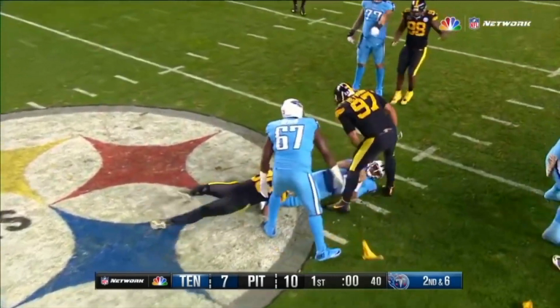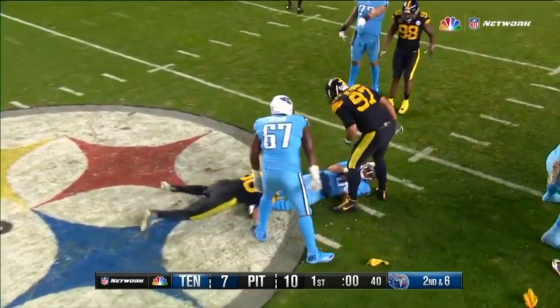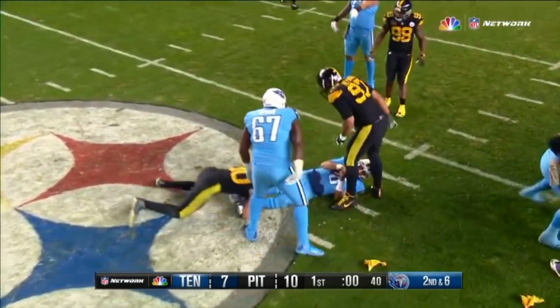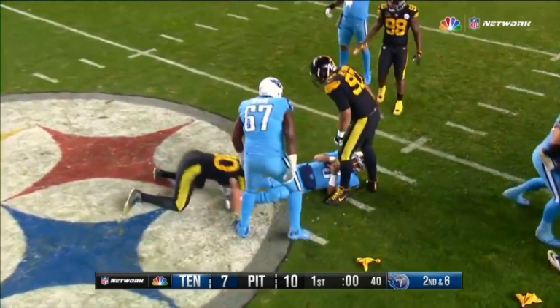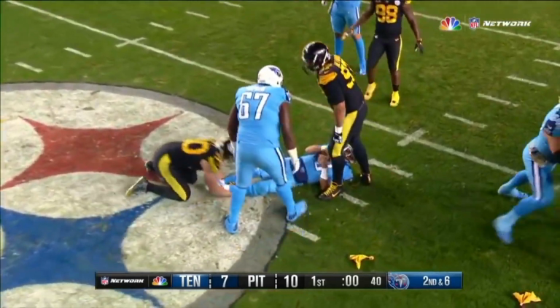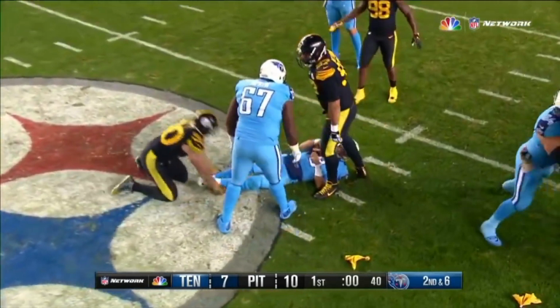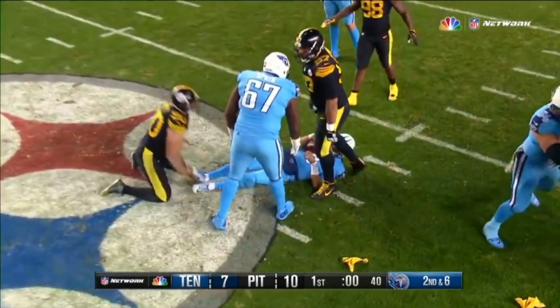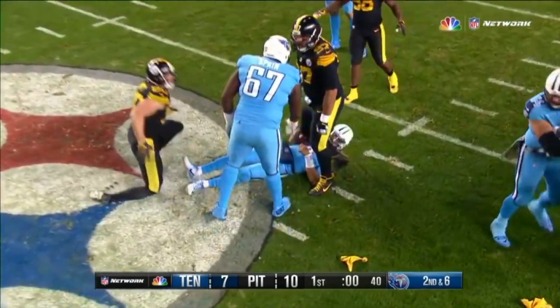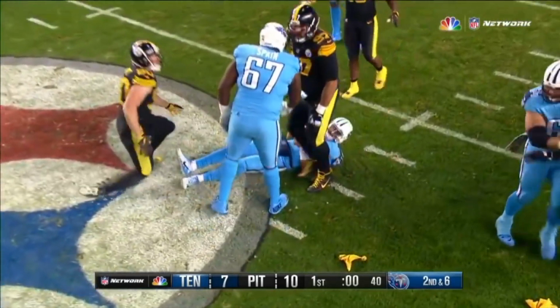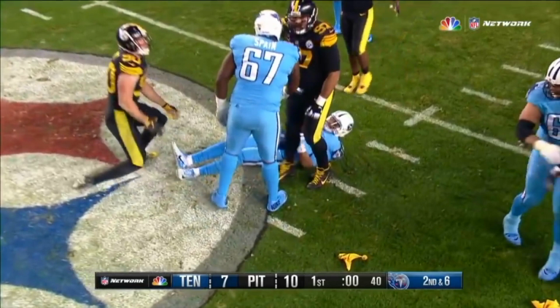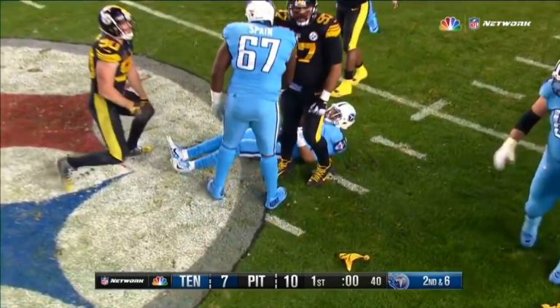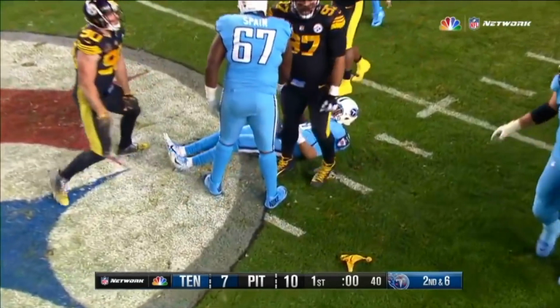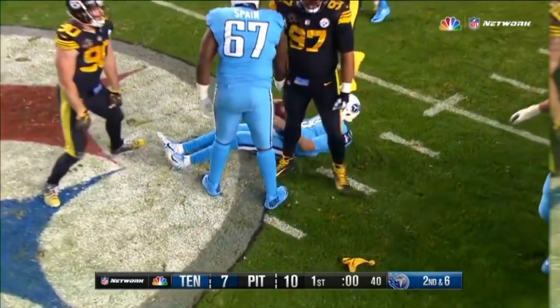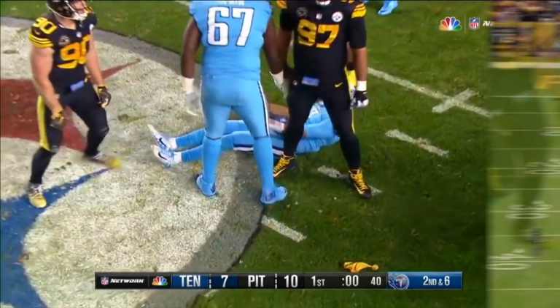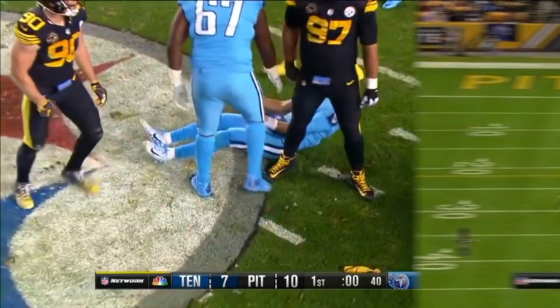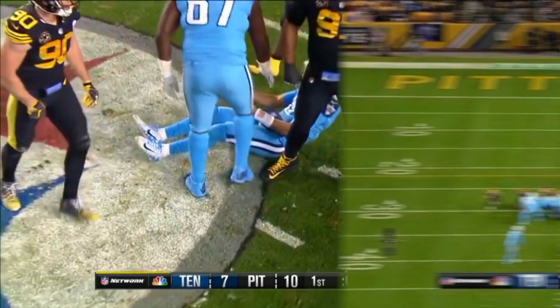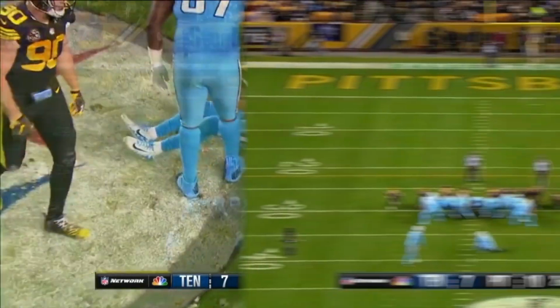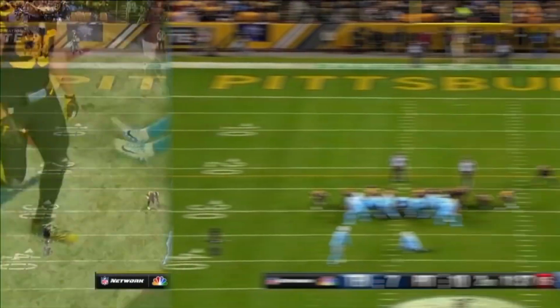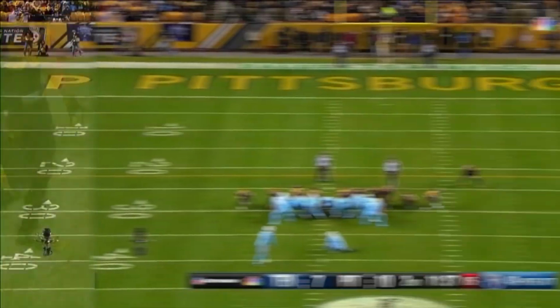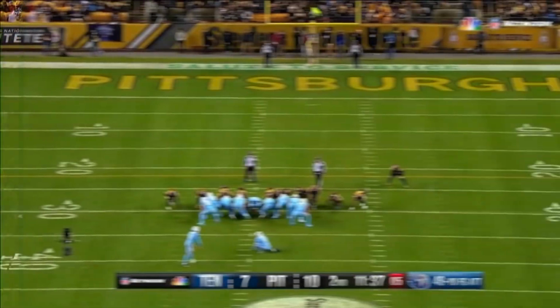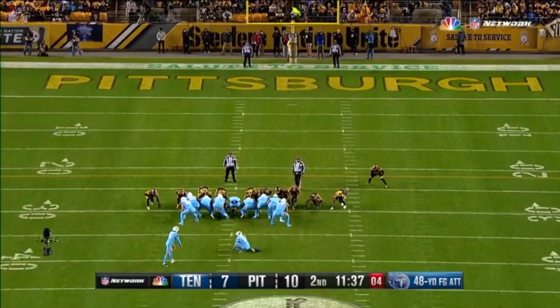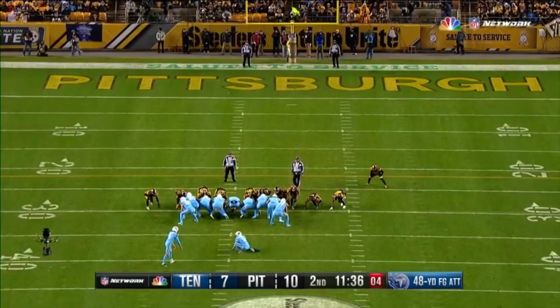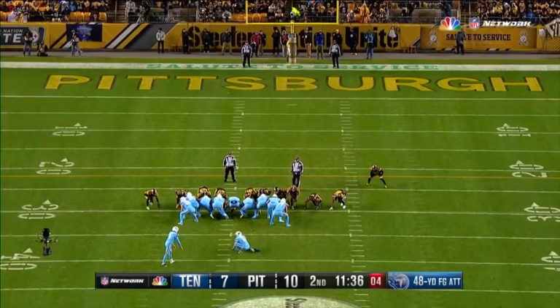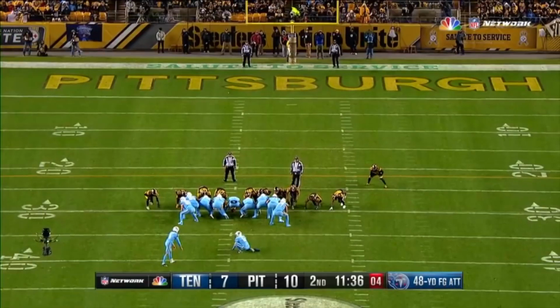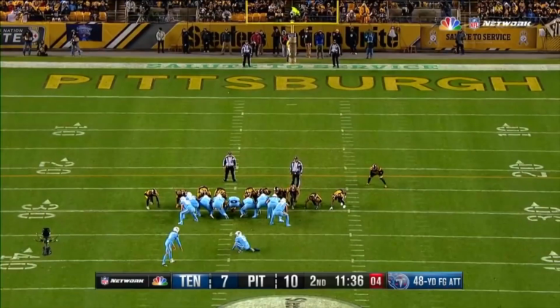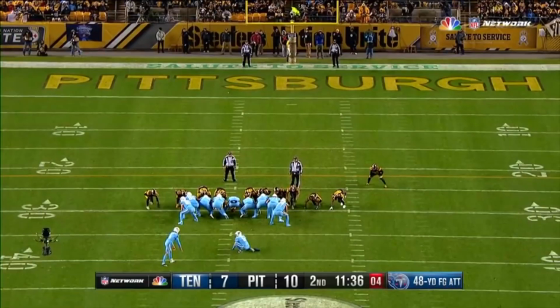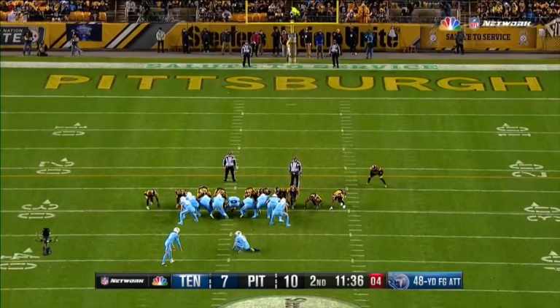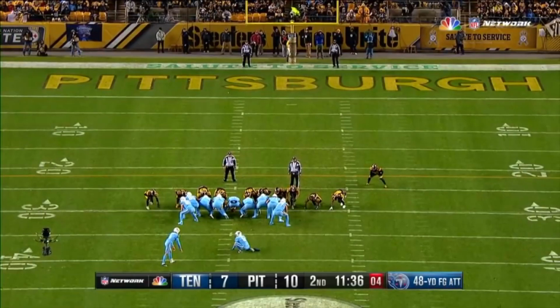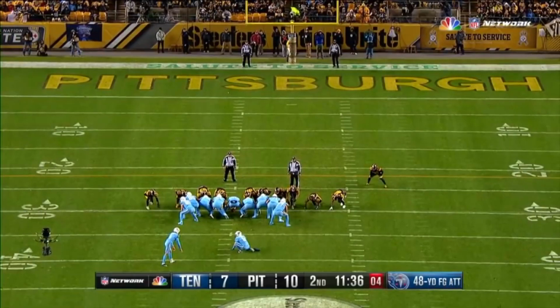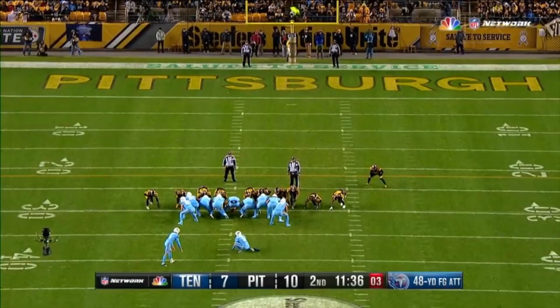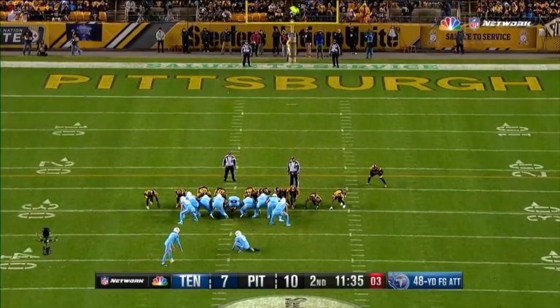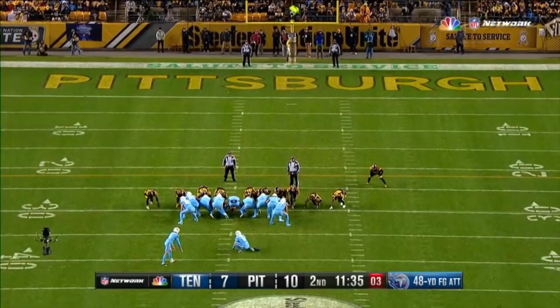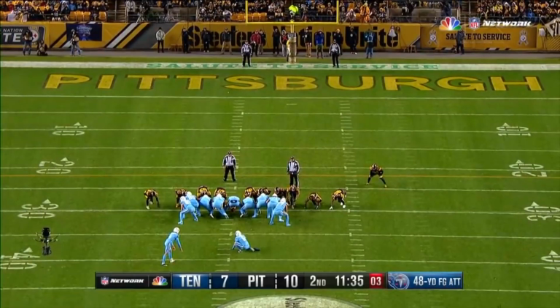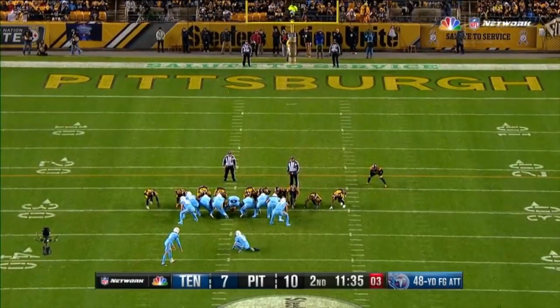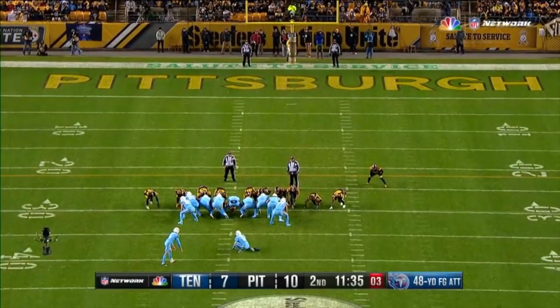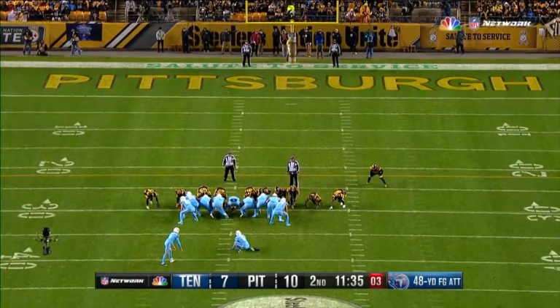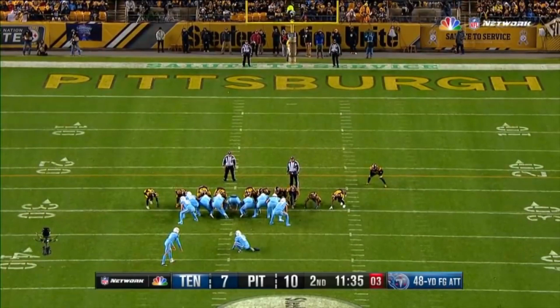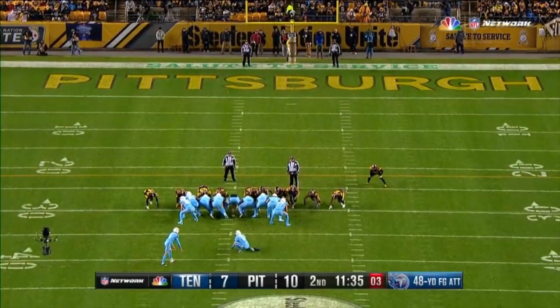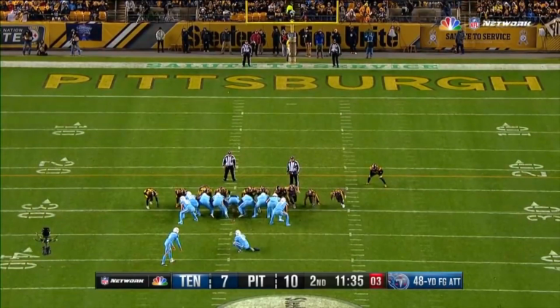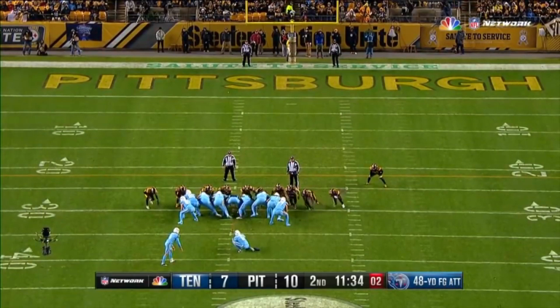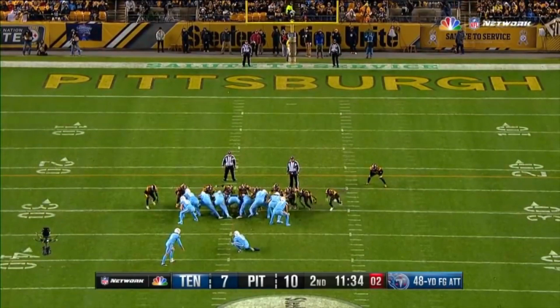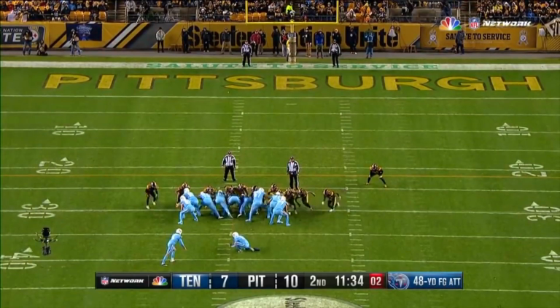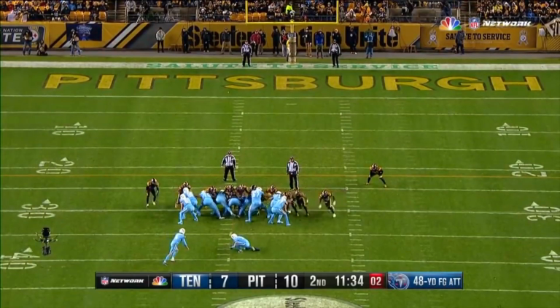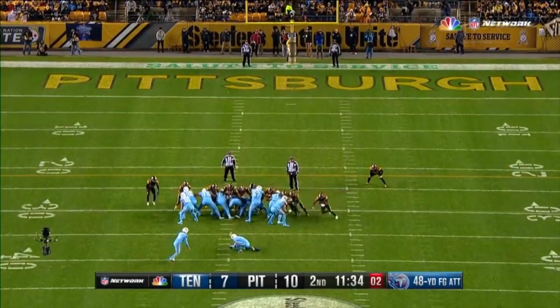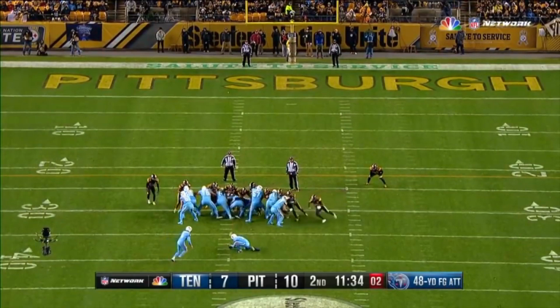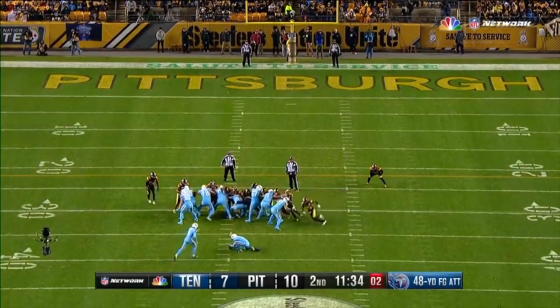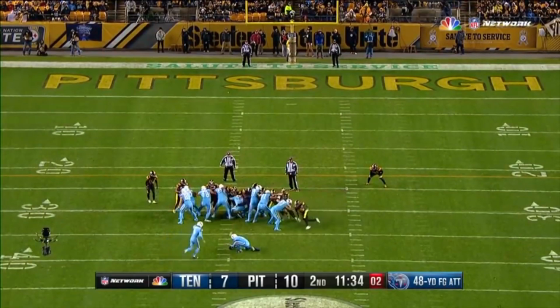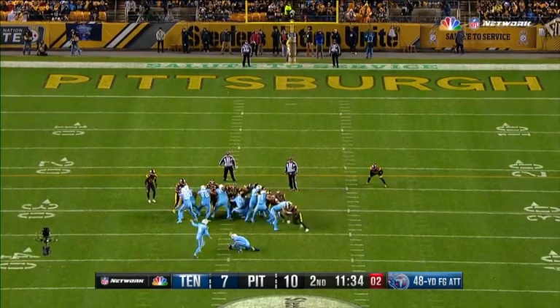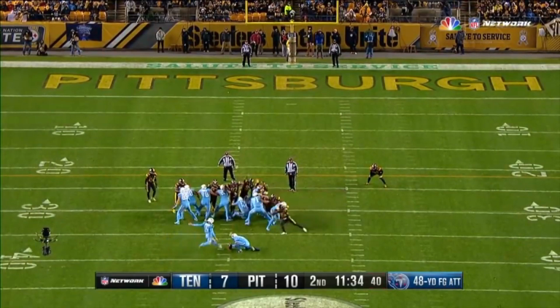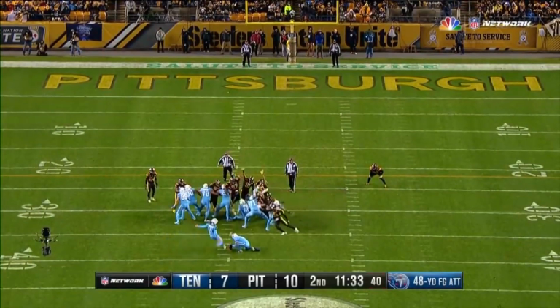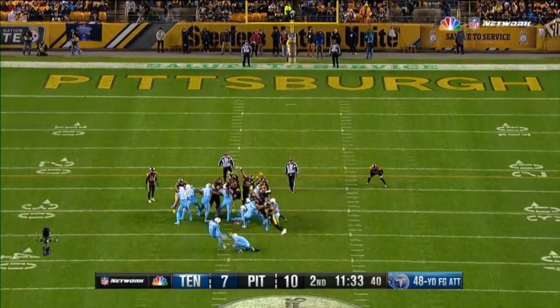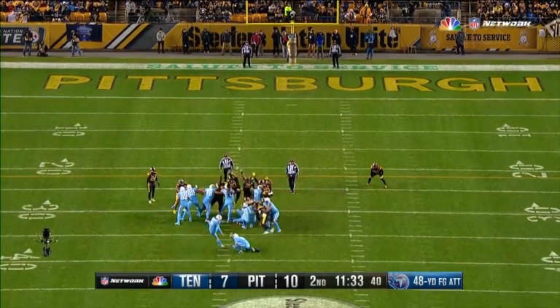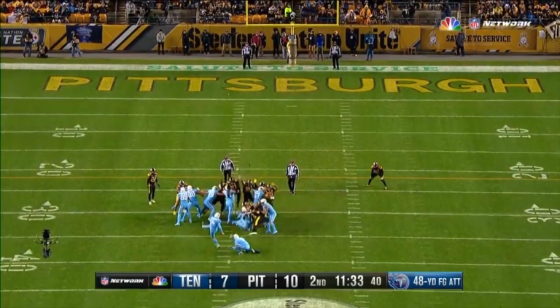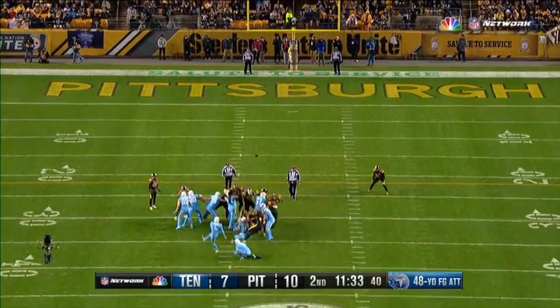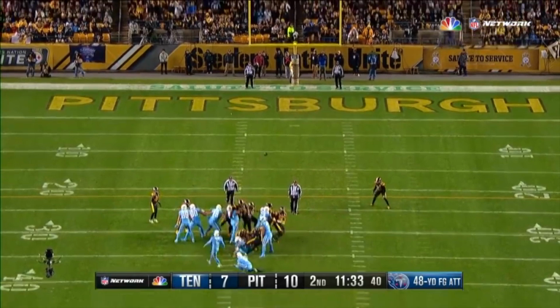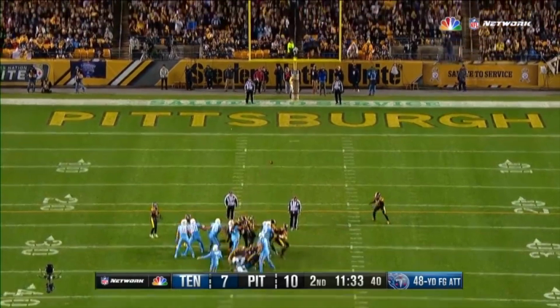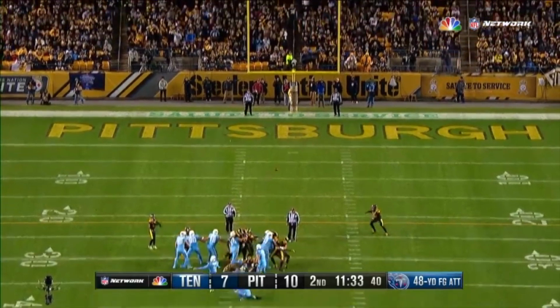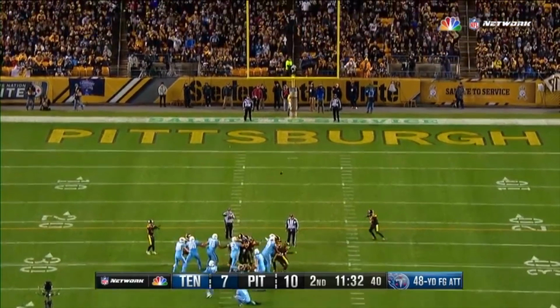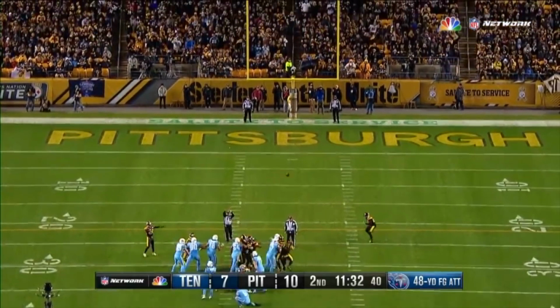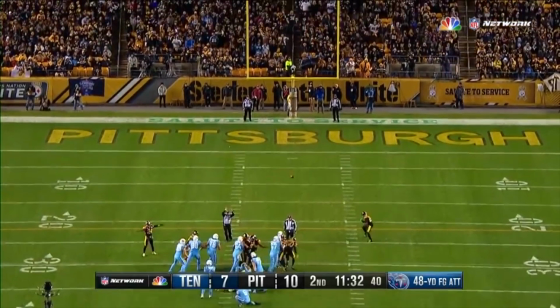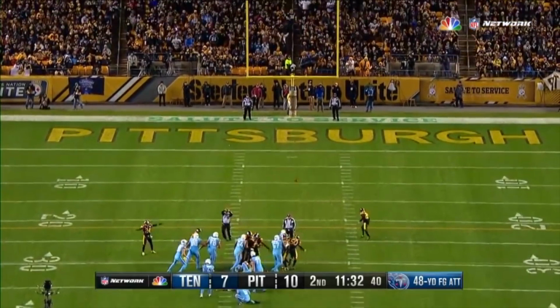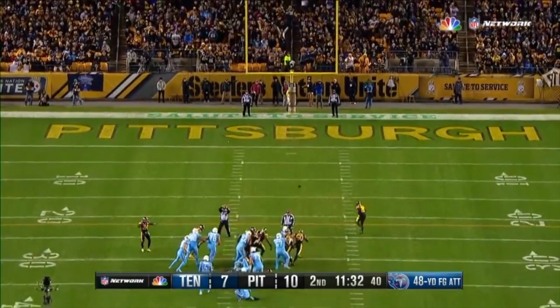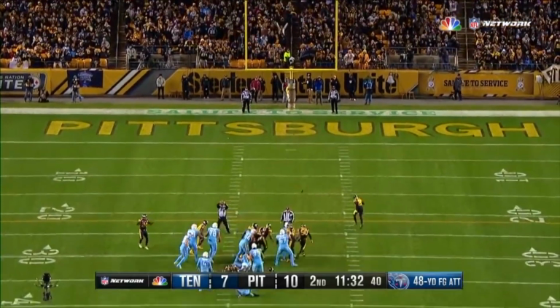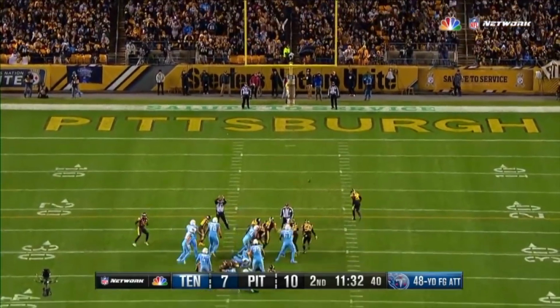With a flag down, he's brought in this way. From 48 — blocked.